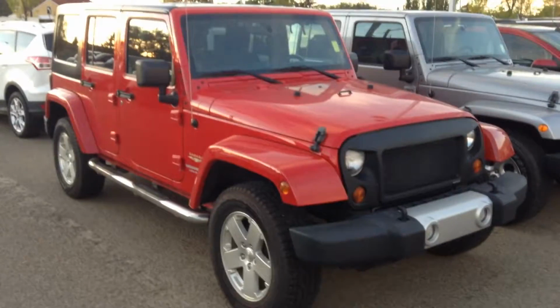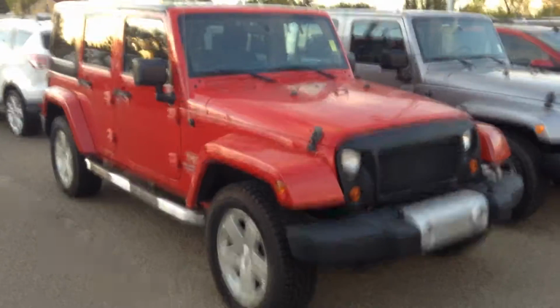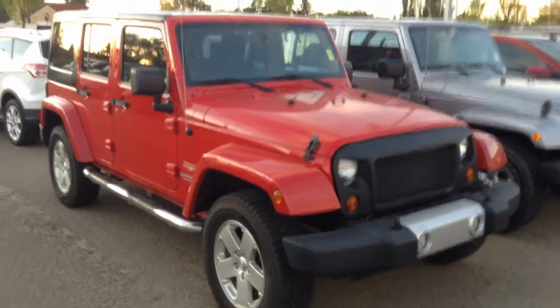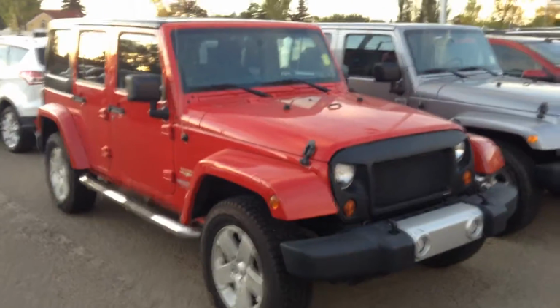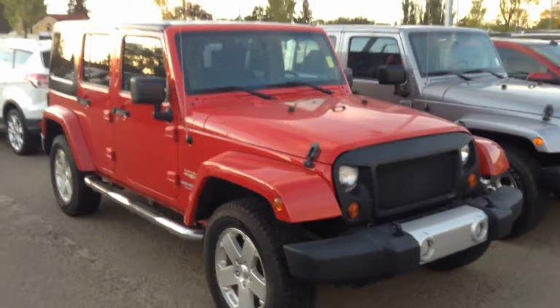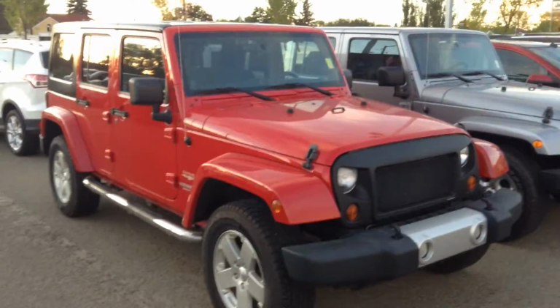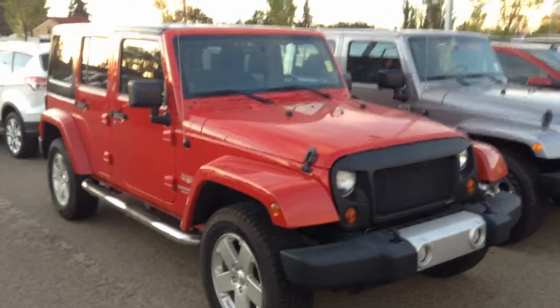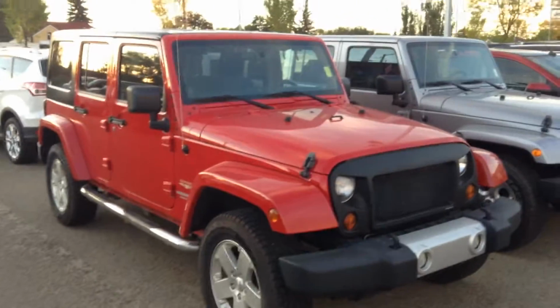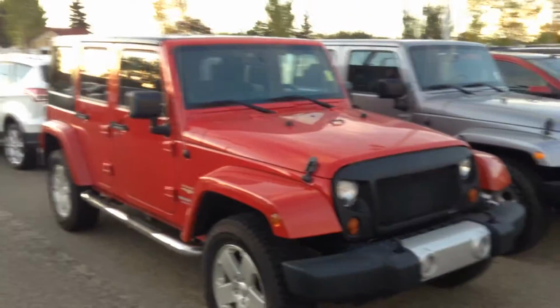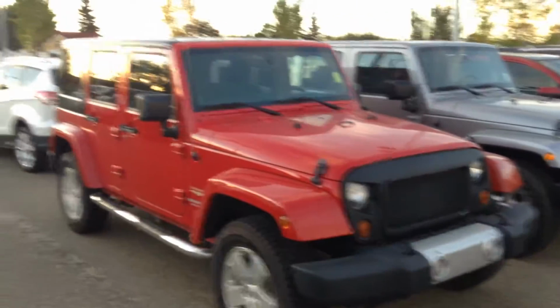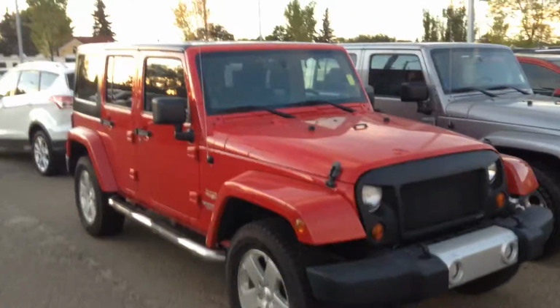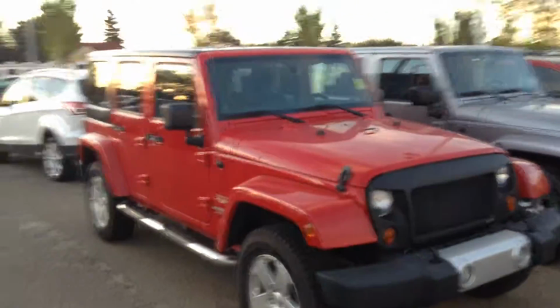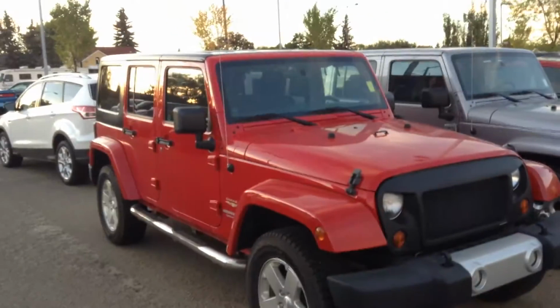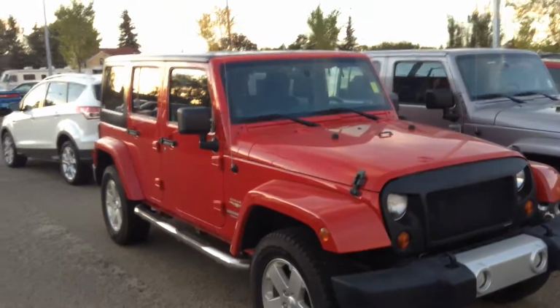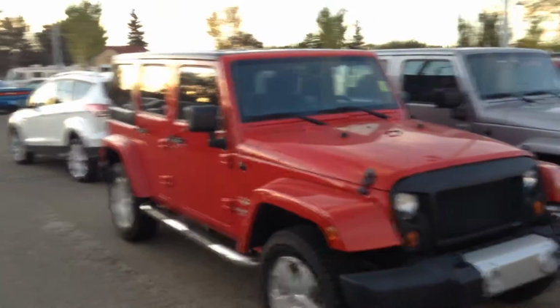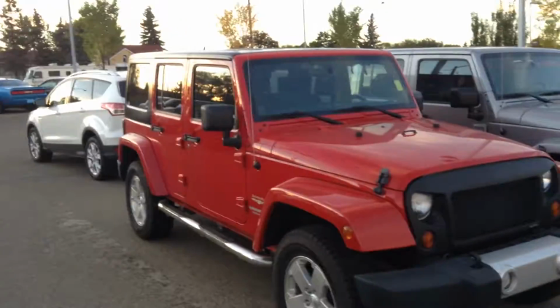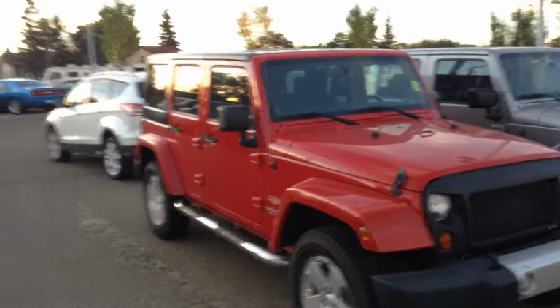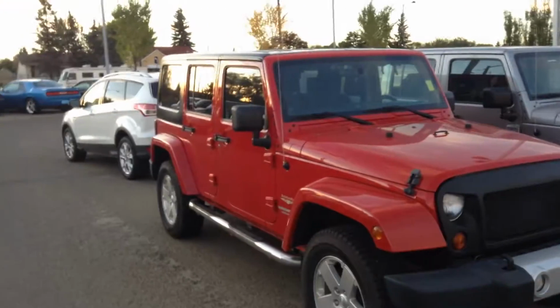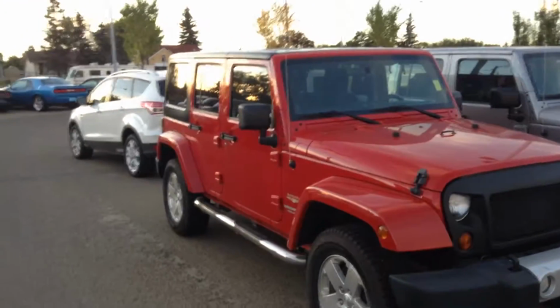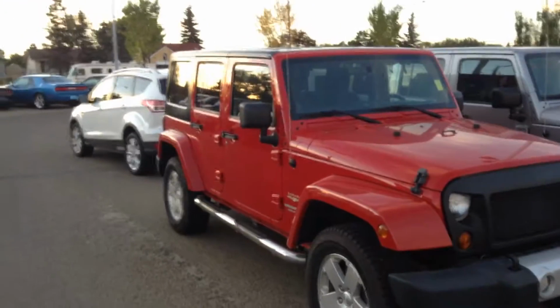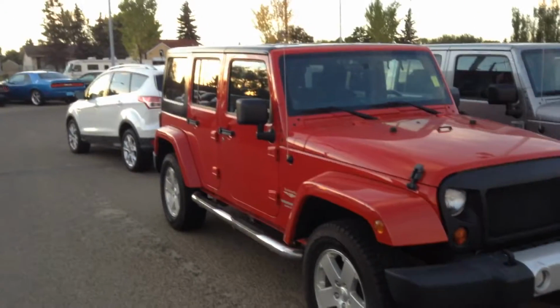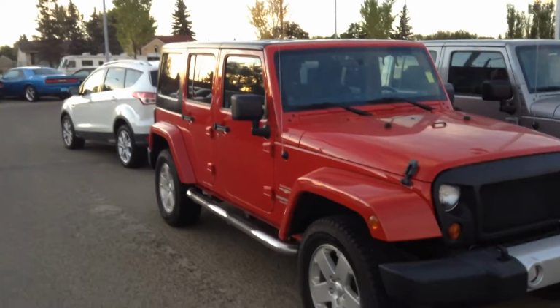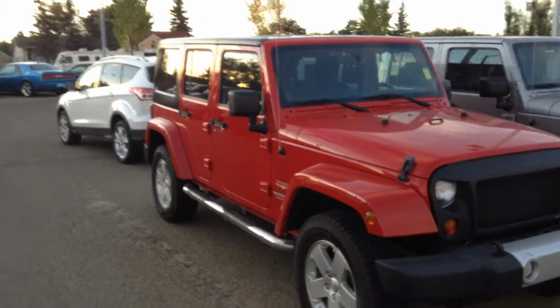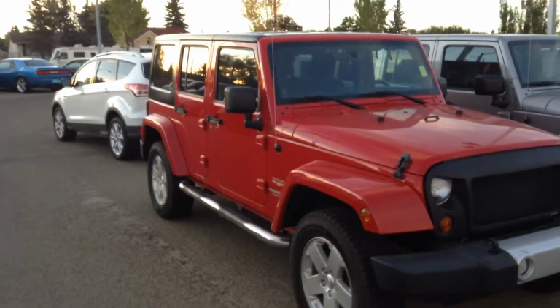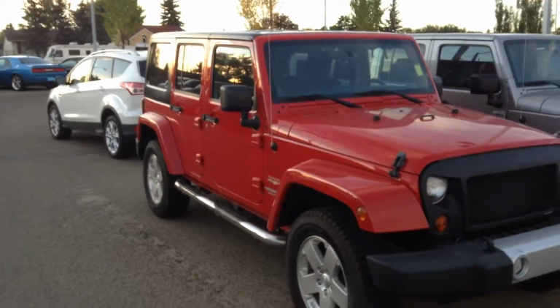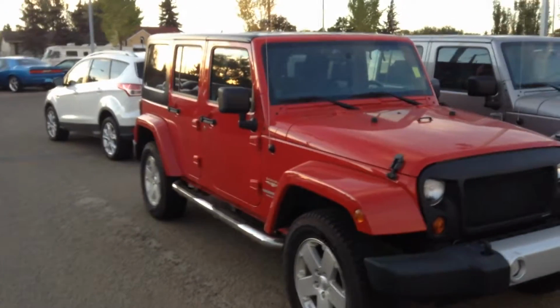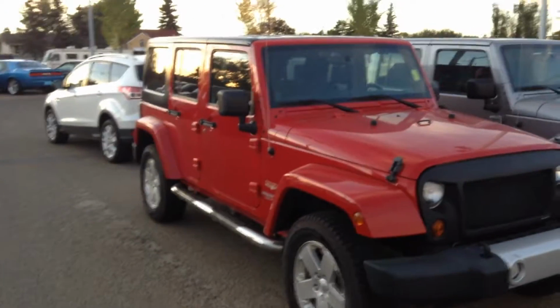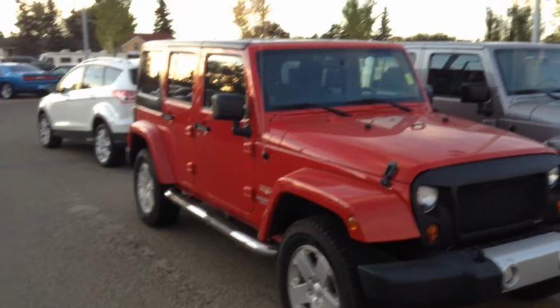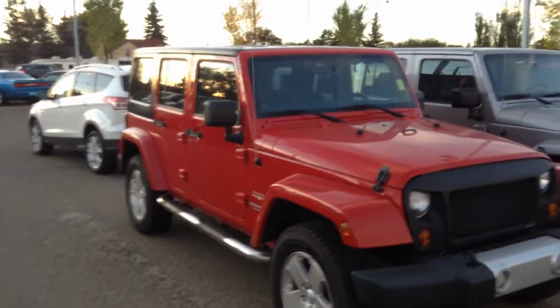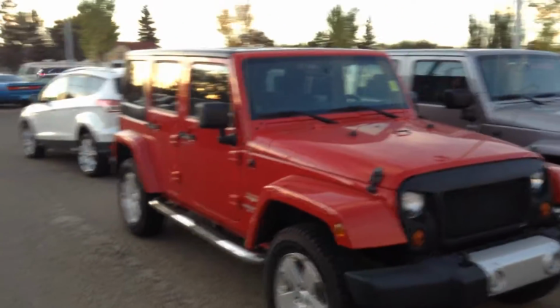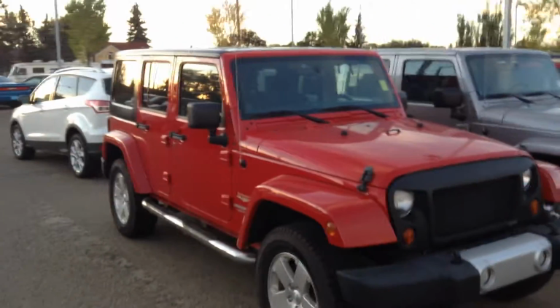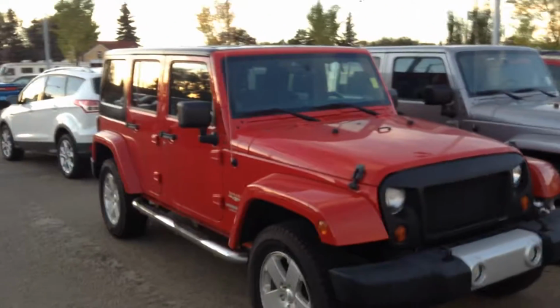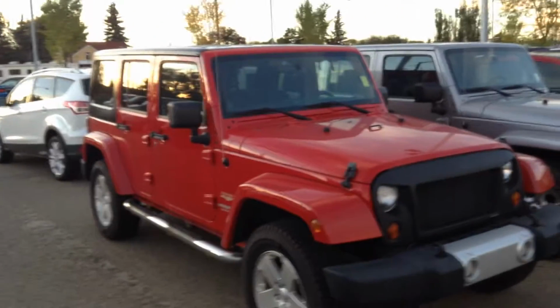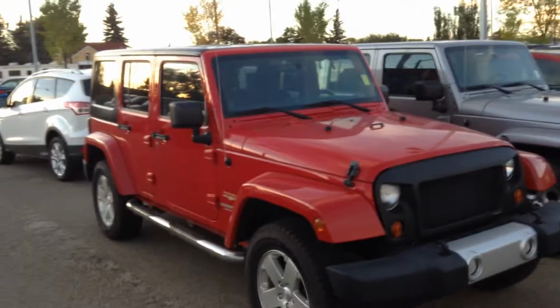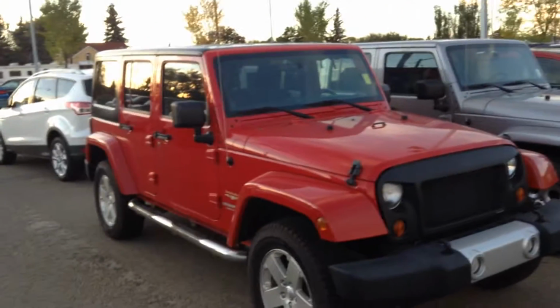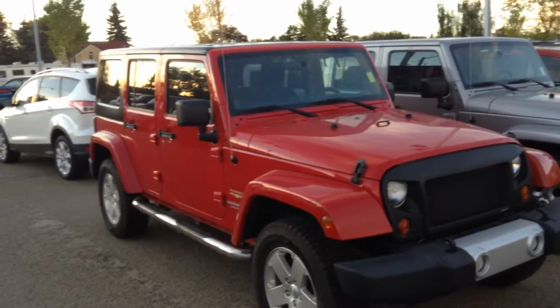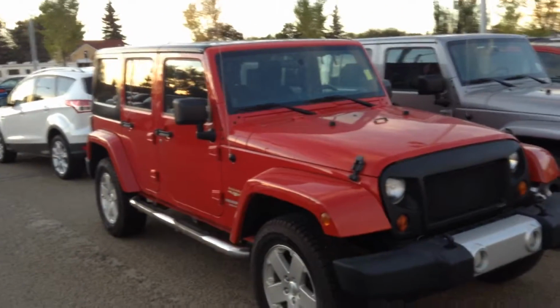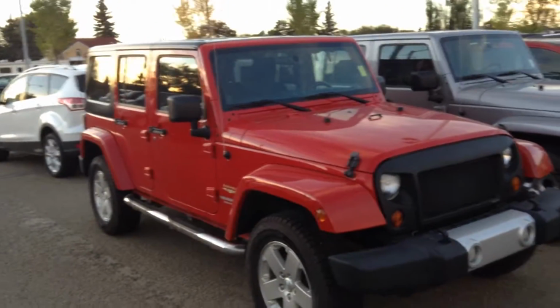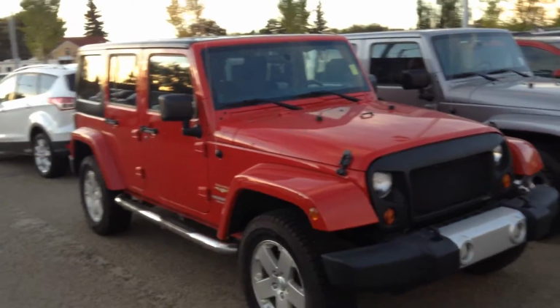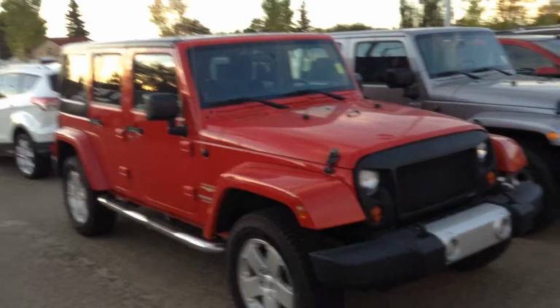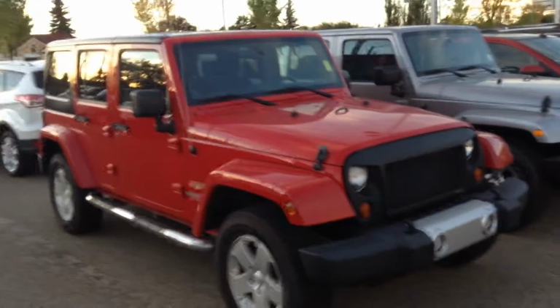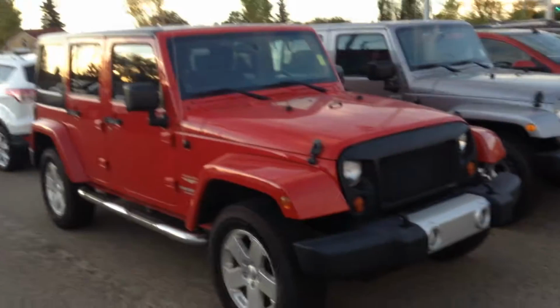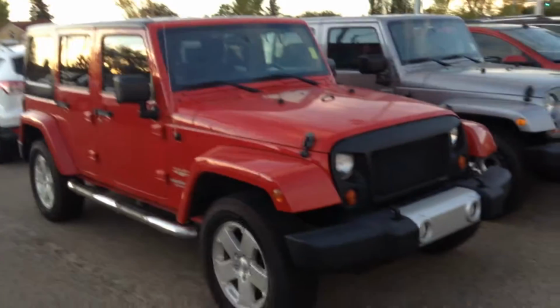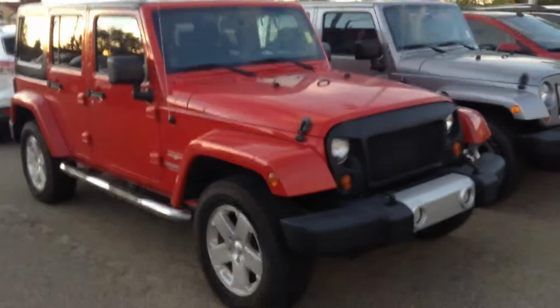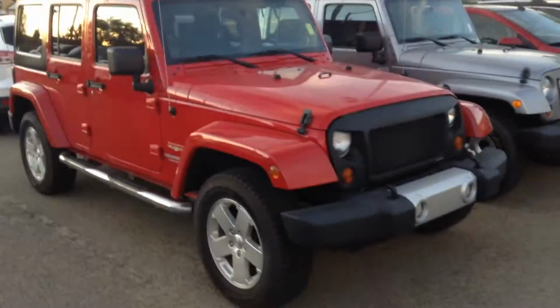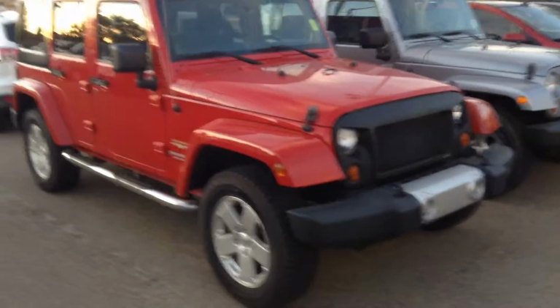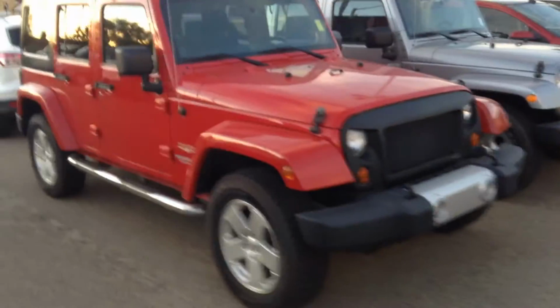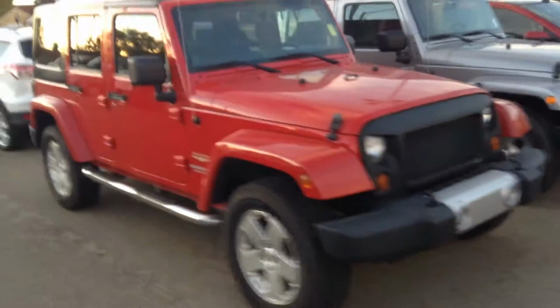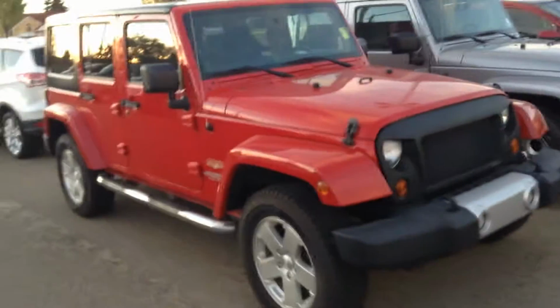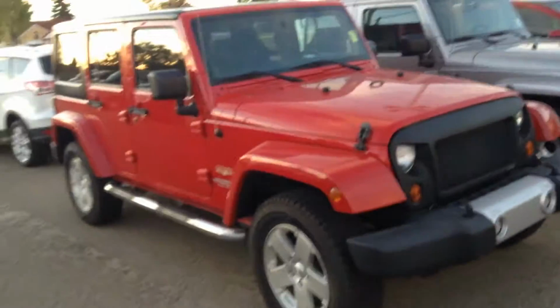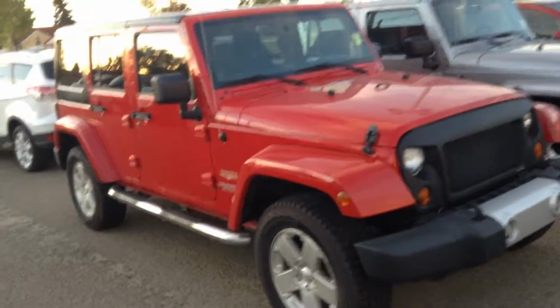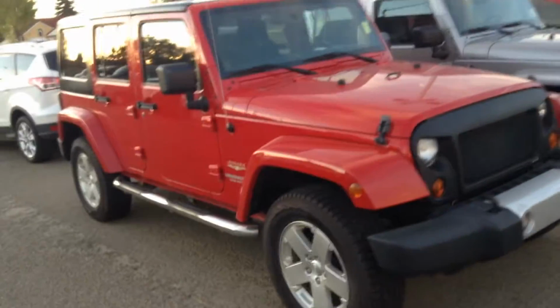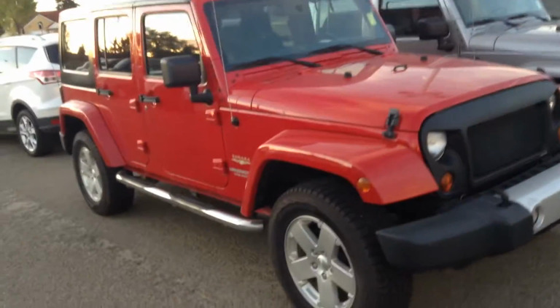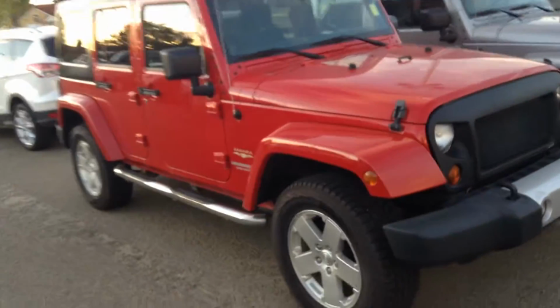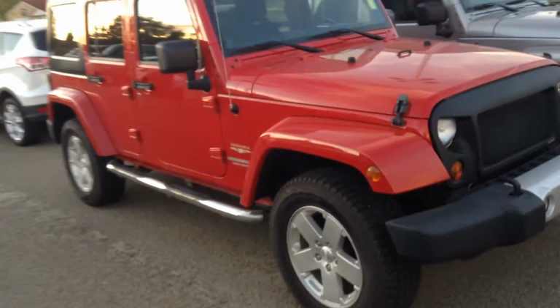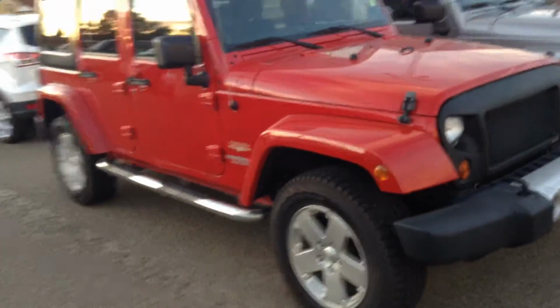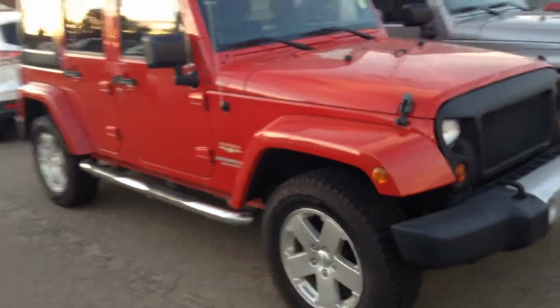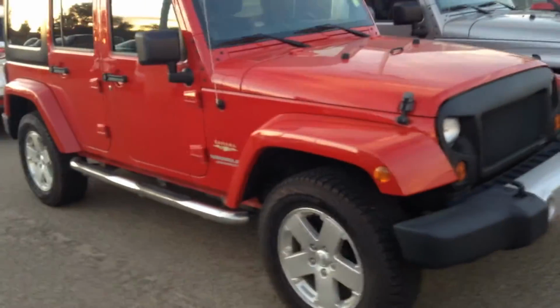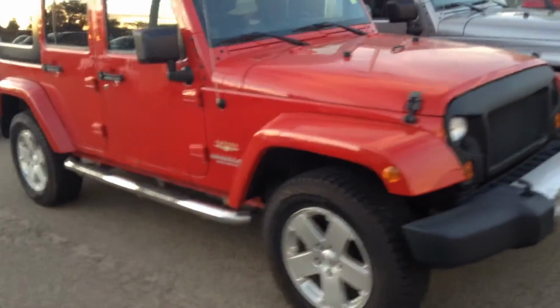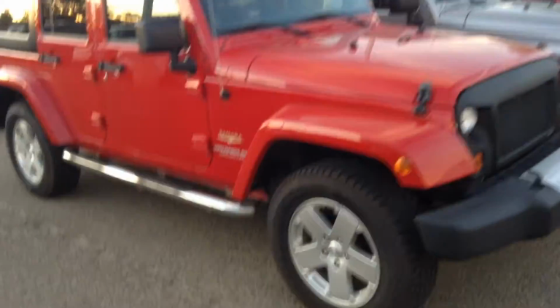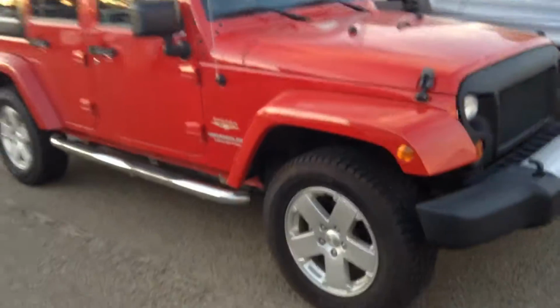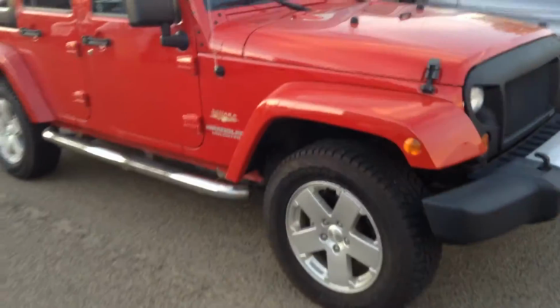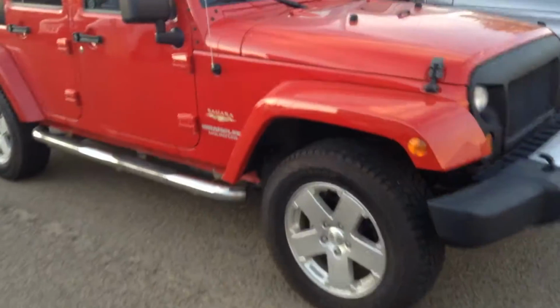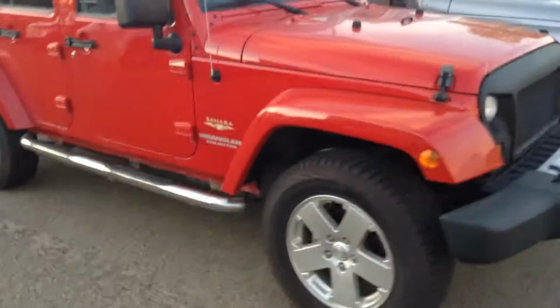Hey guys, it's Dean from Londonderry Dodge. Just a walk-around video on our 2011 Jeep Wrangler Sahara Unlimited Edition, just so you can see it a little better.